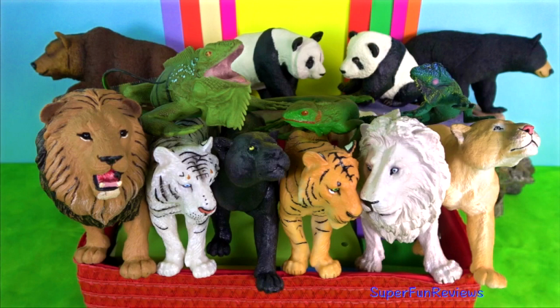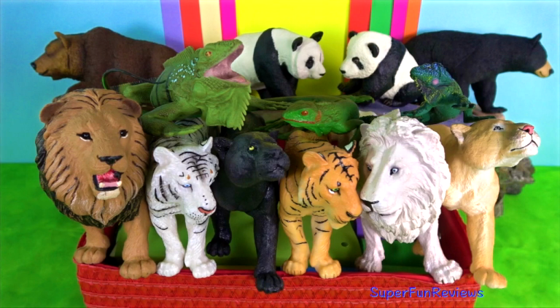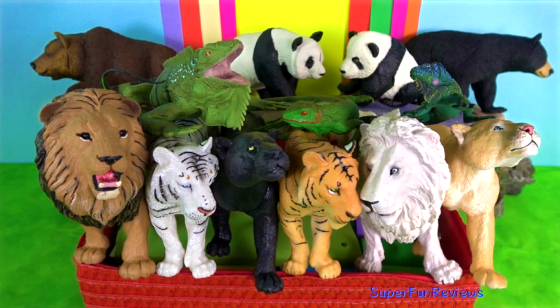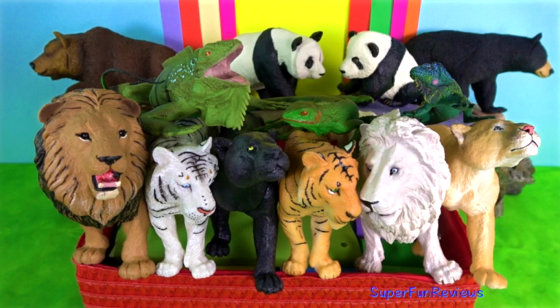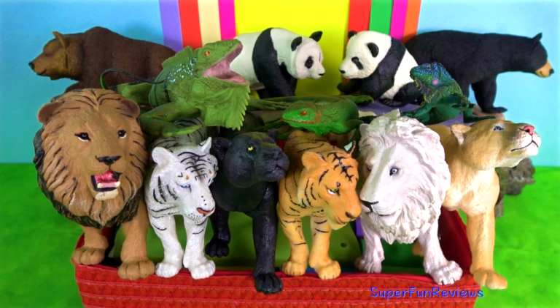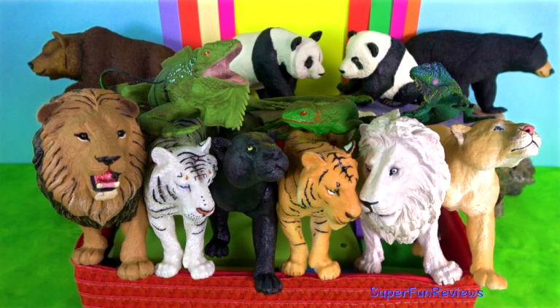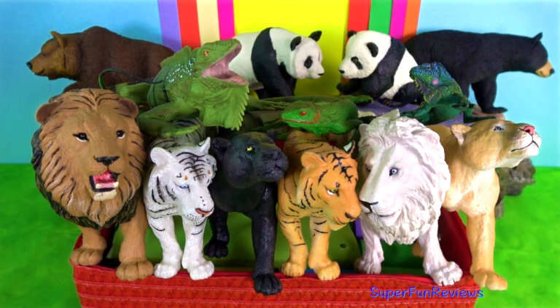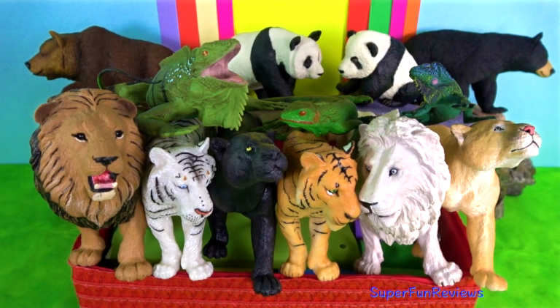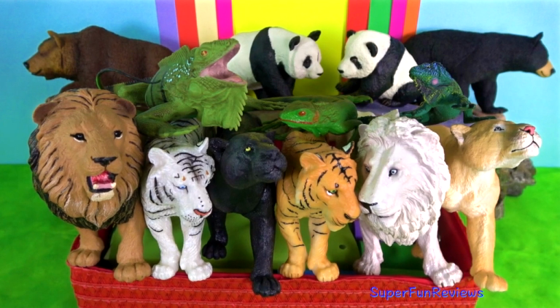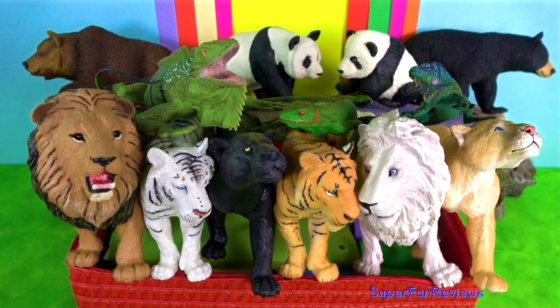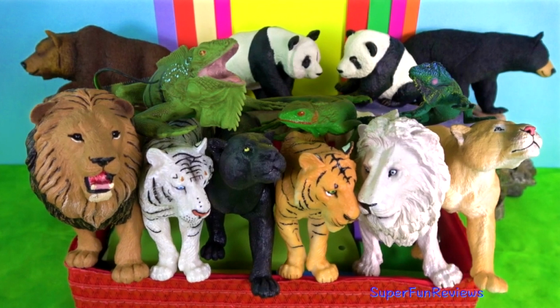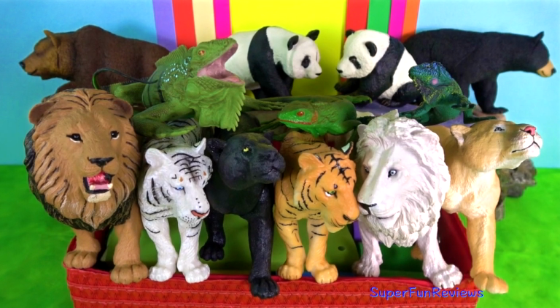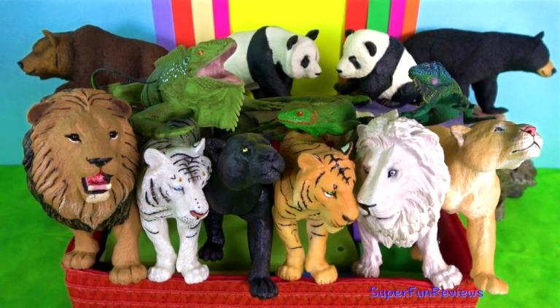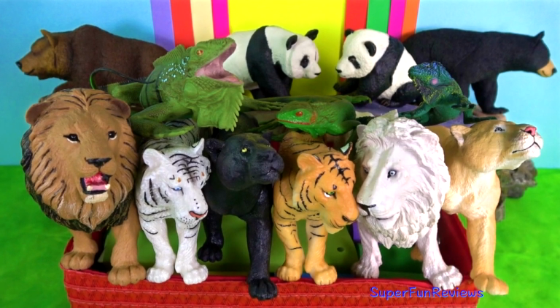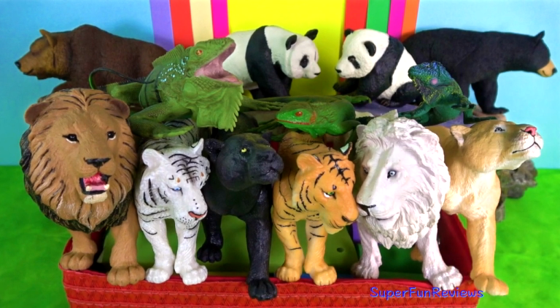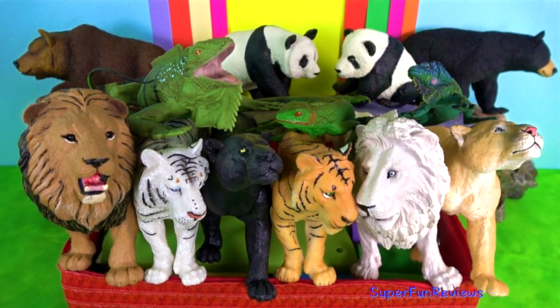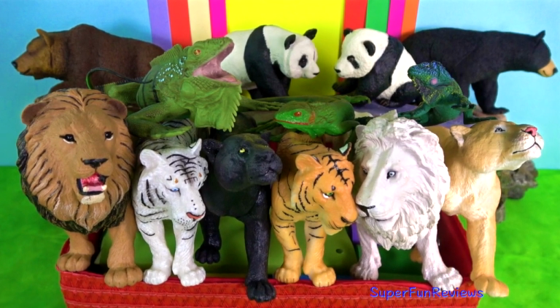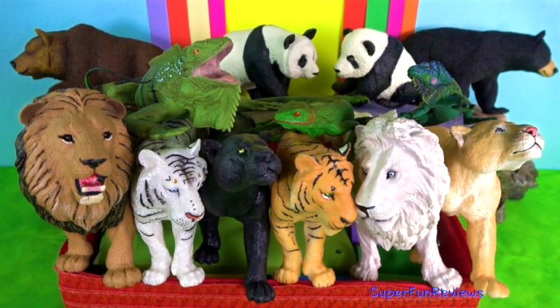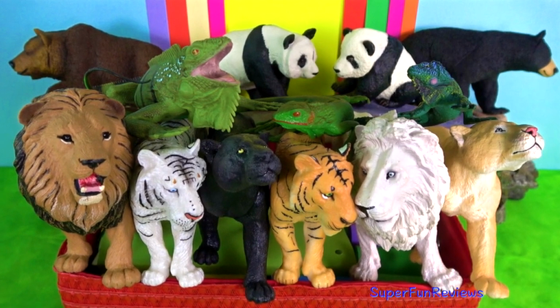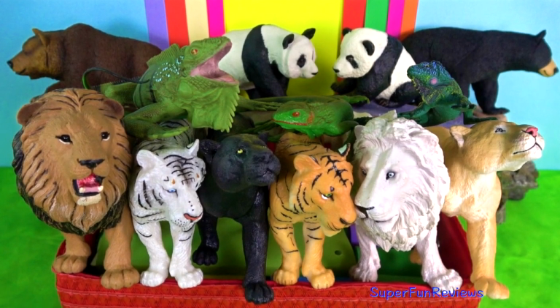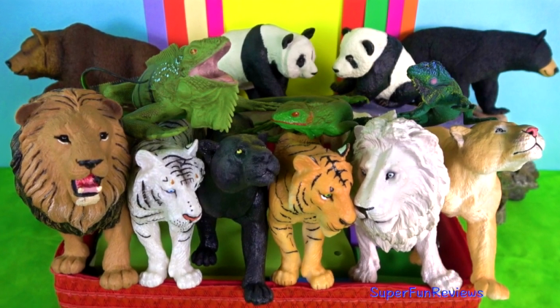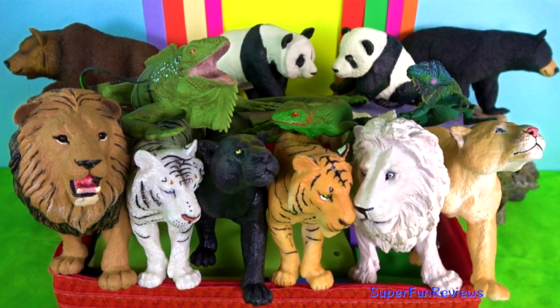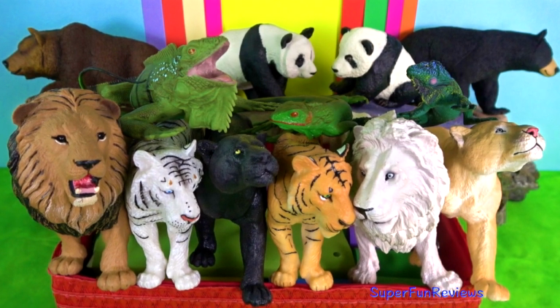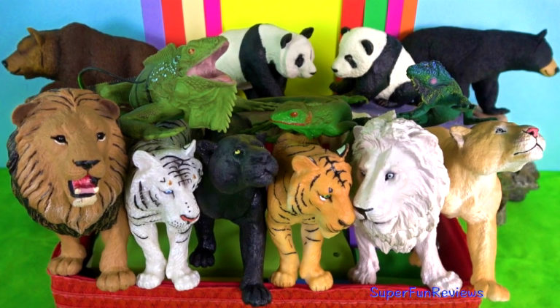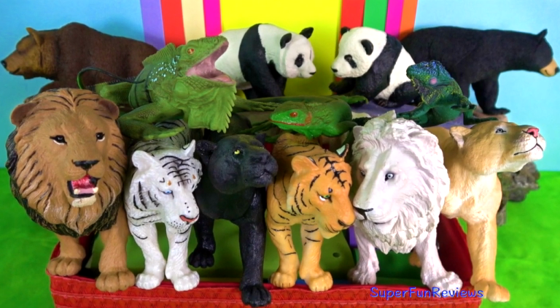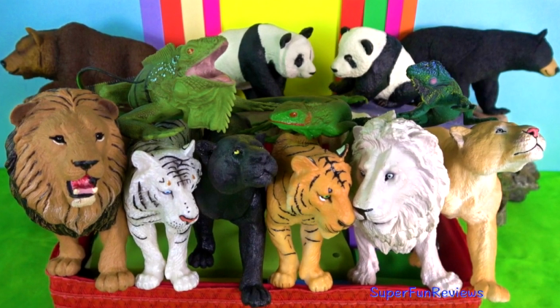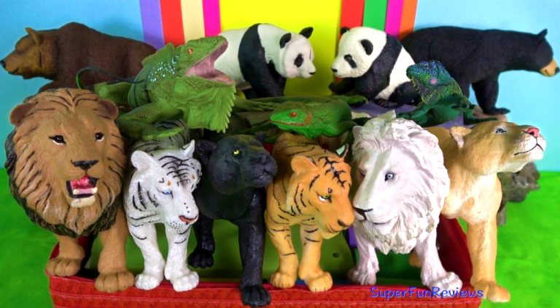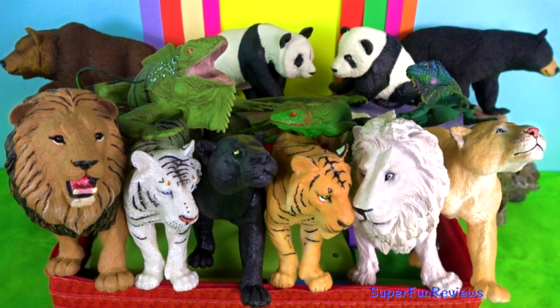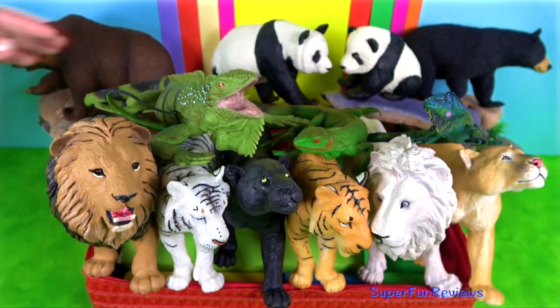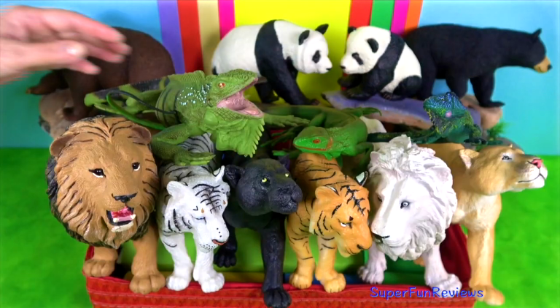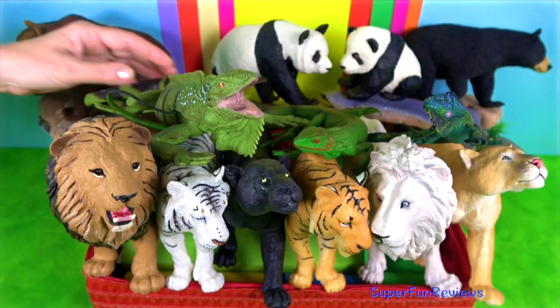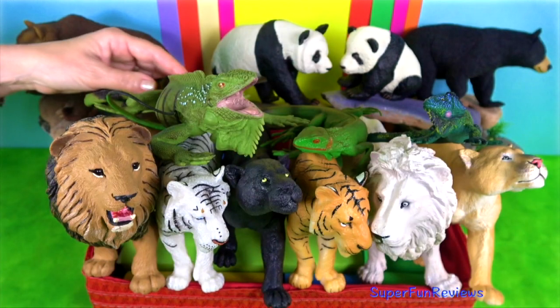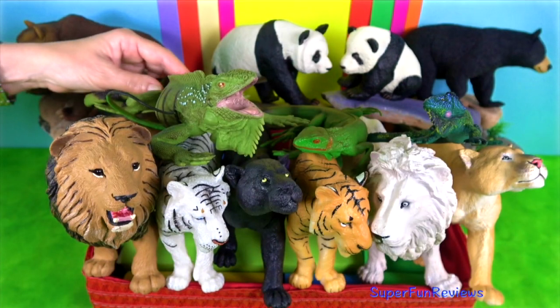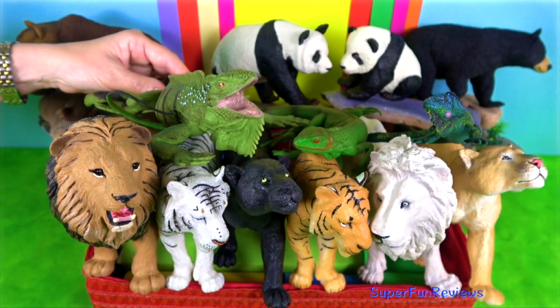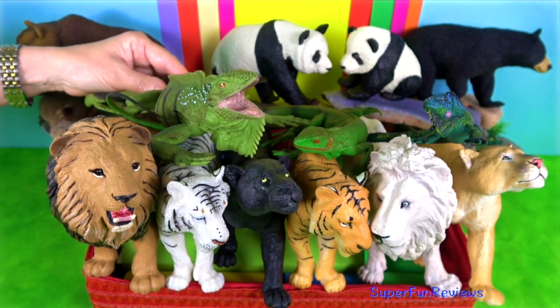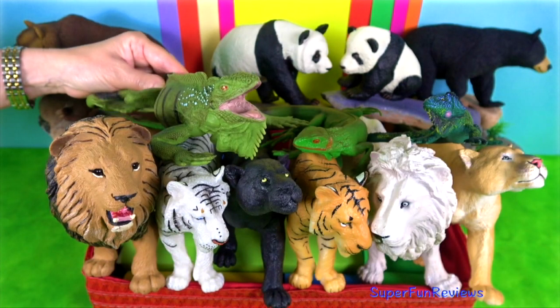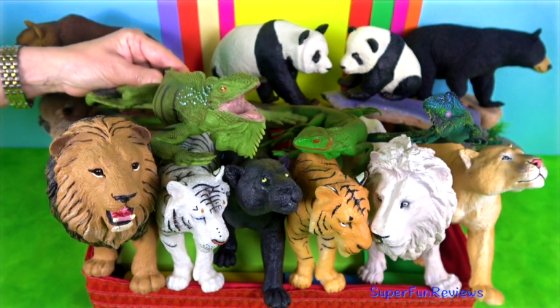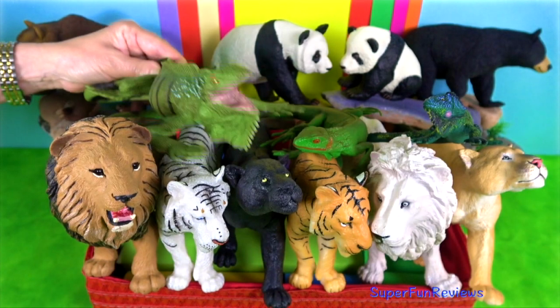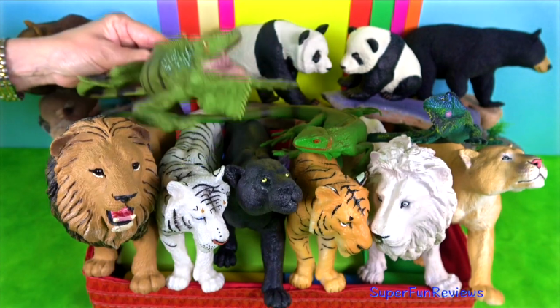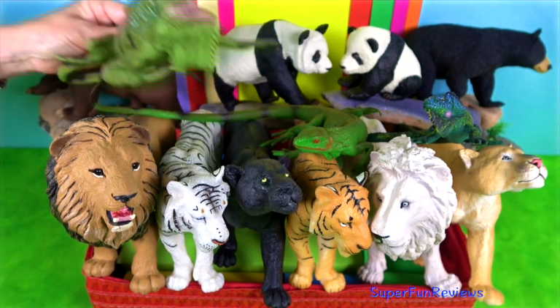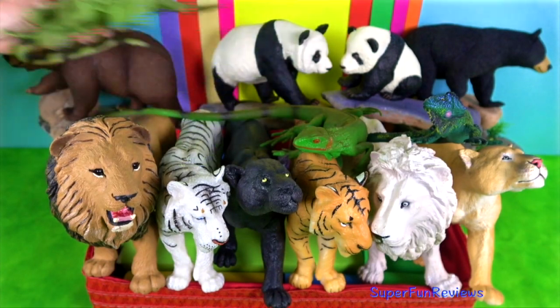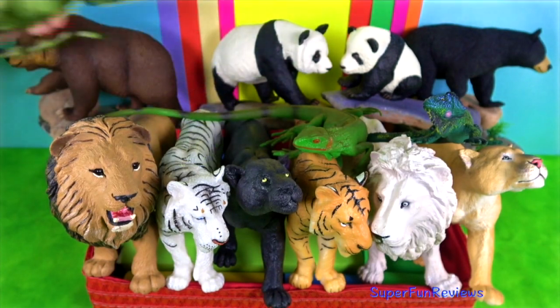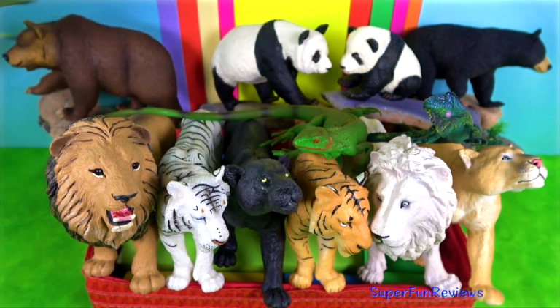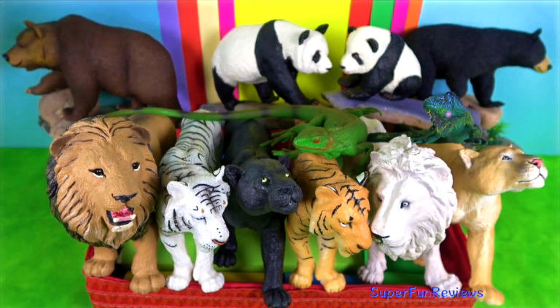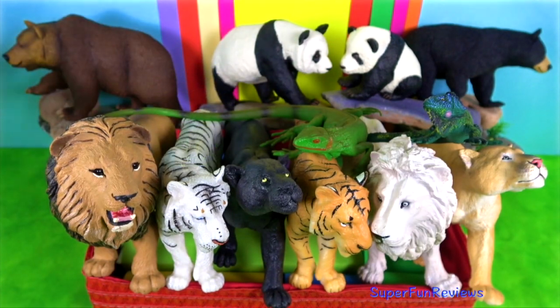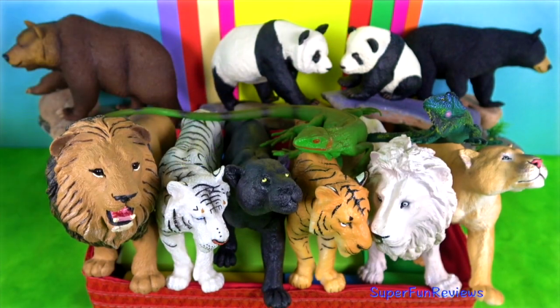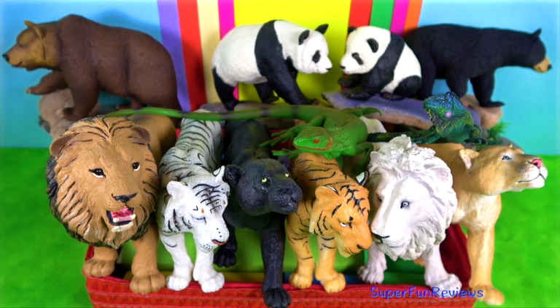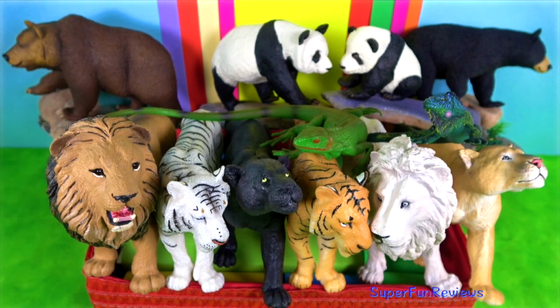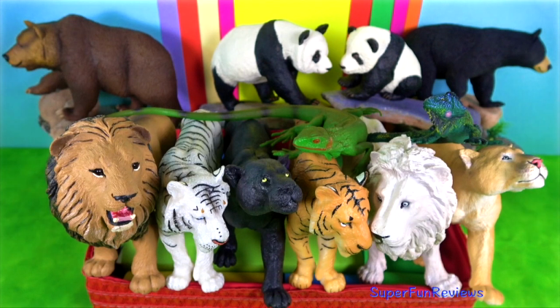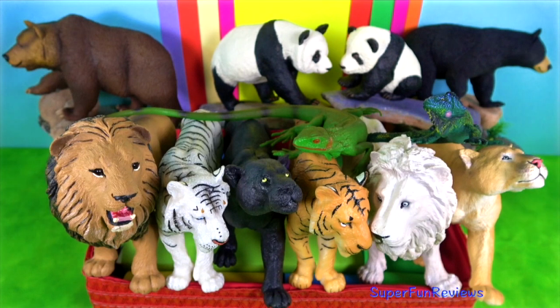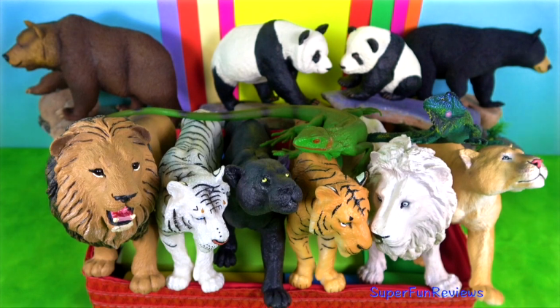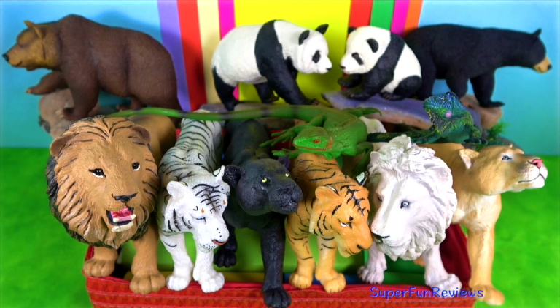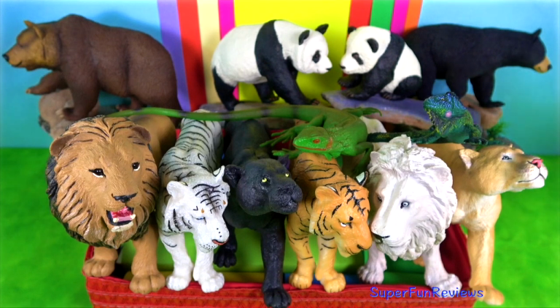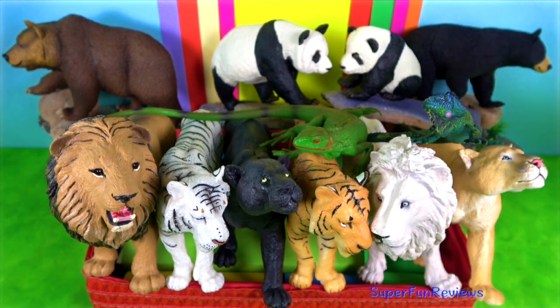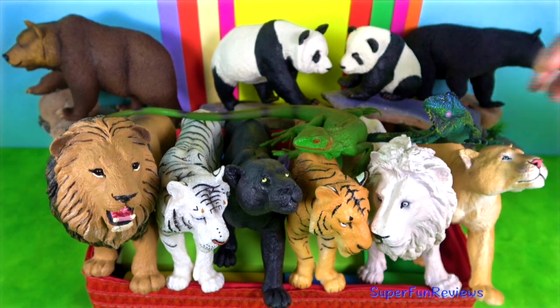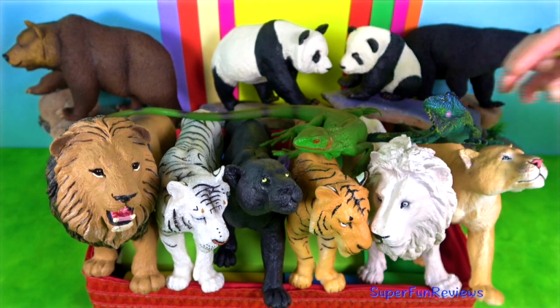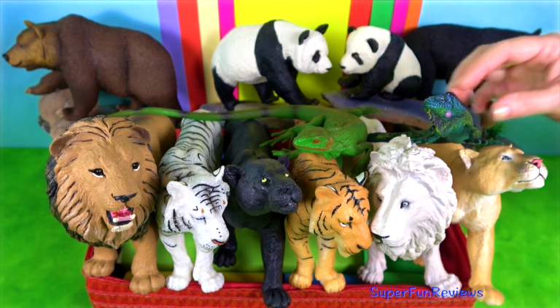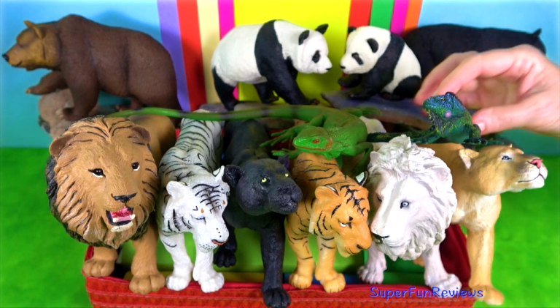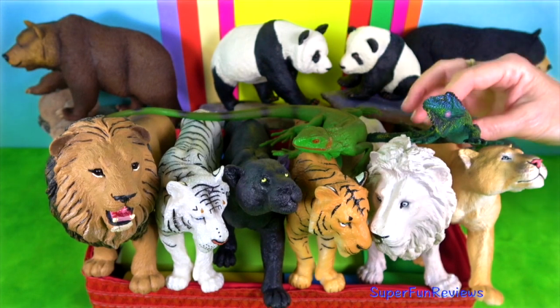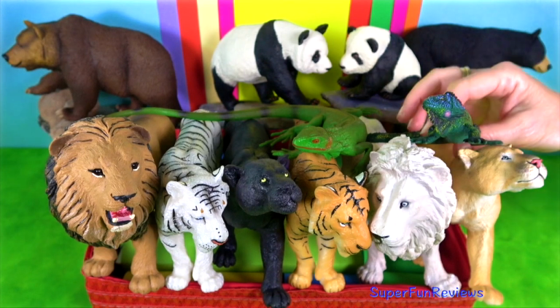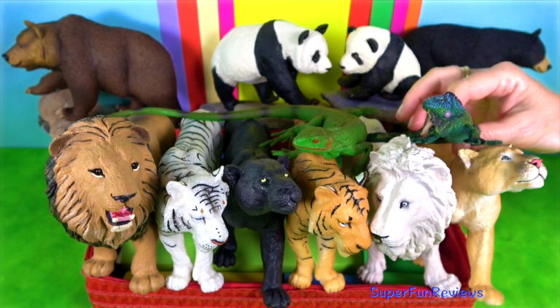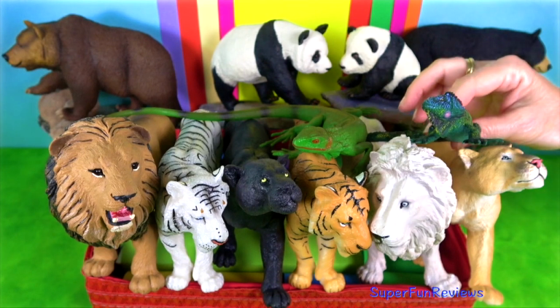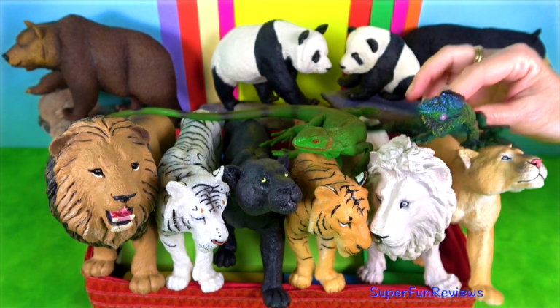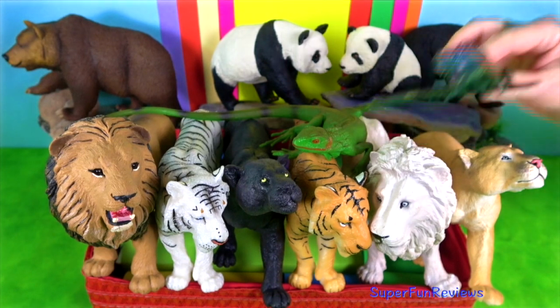Hi, it's Kerri. Today I've got big cats, iguanas, bears and pandas.